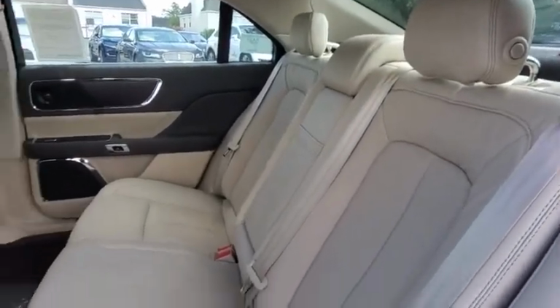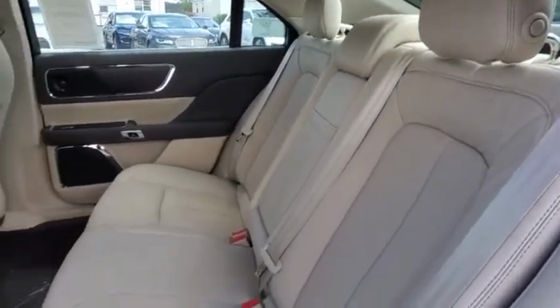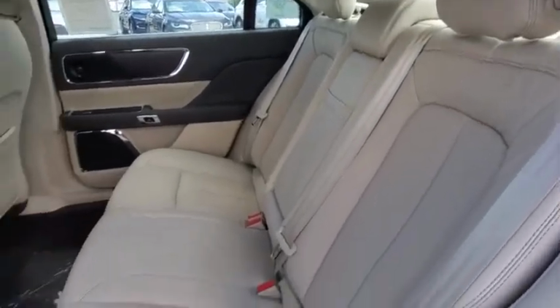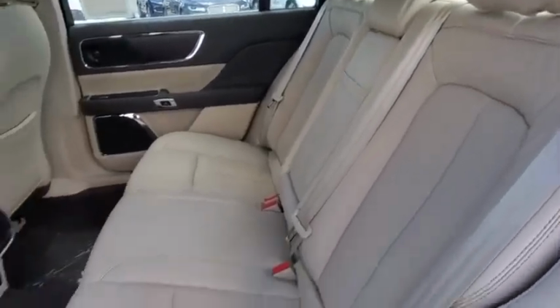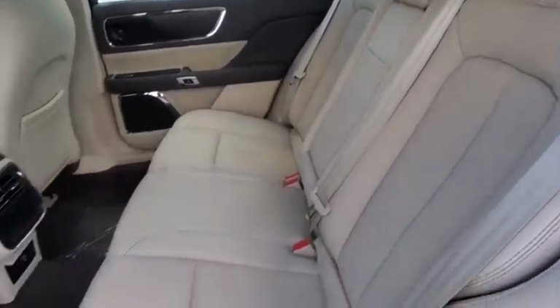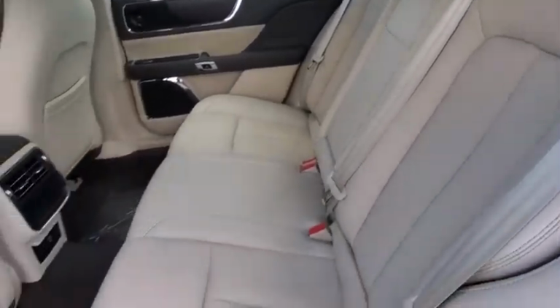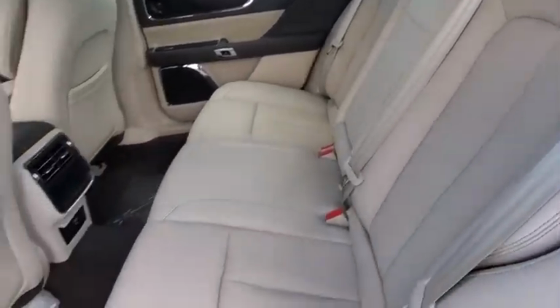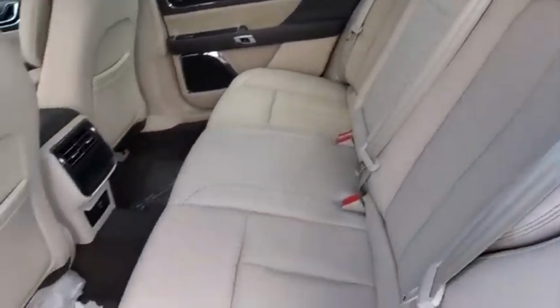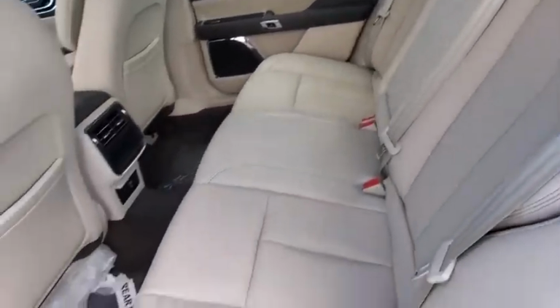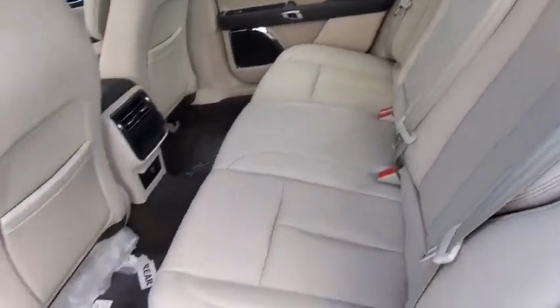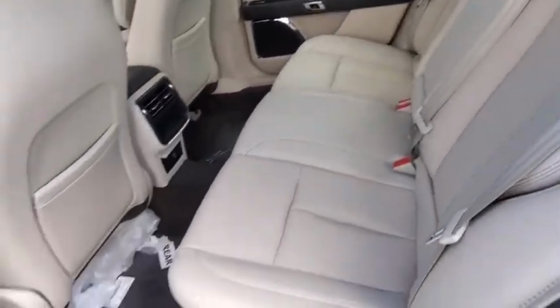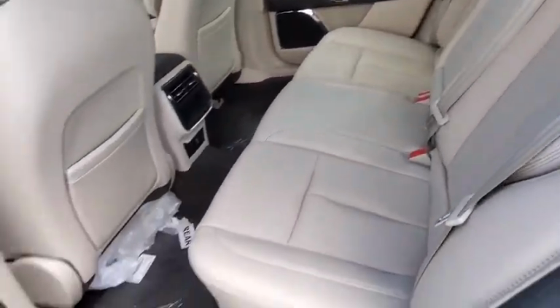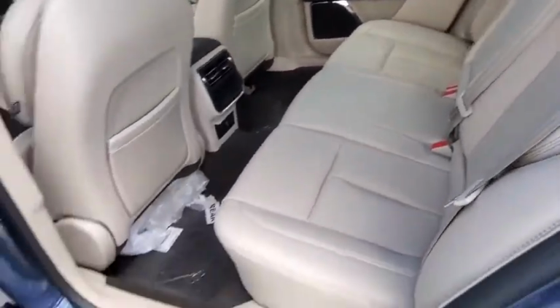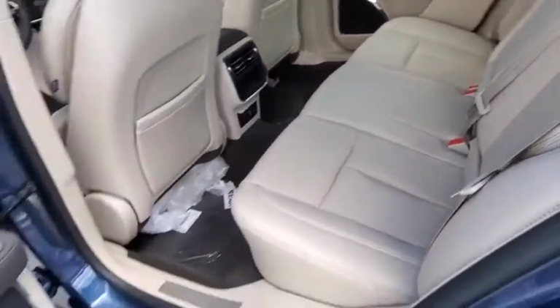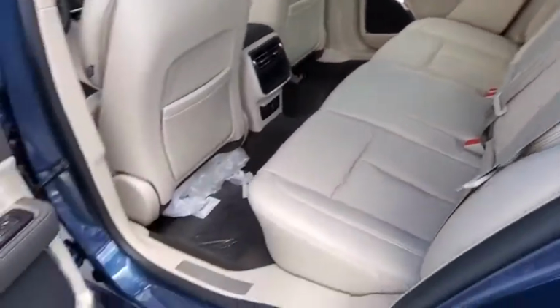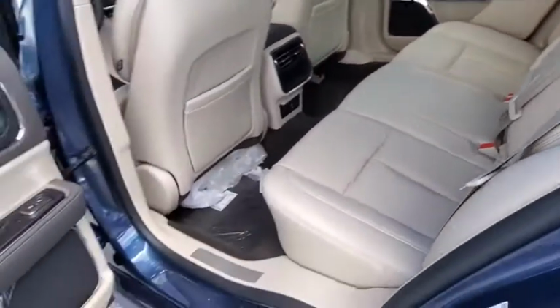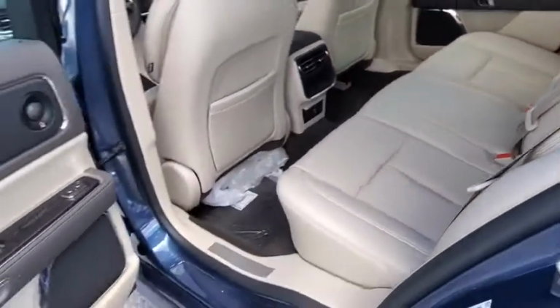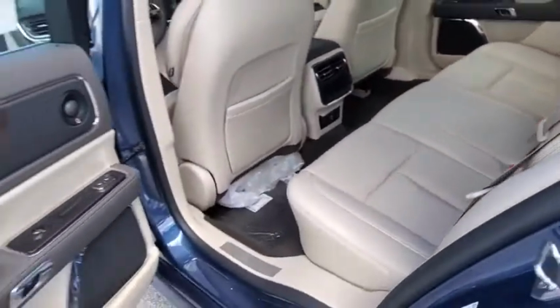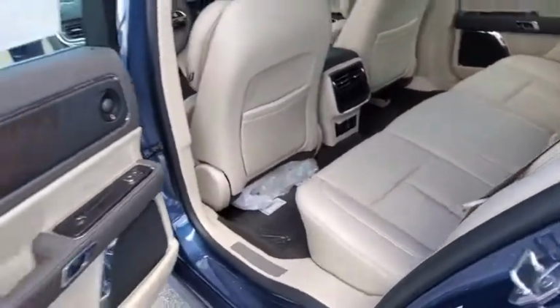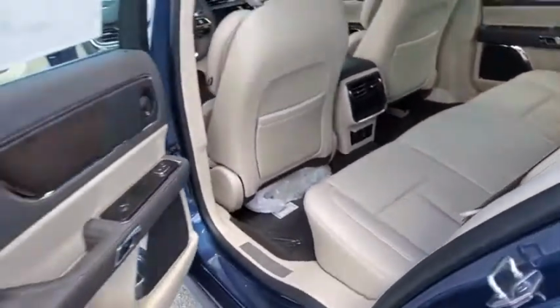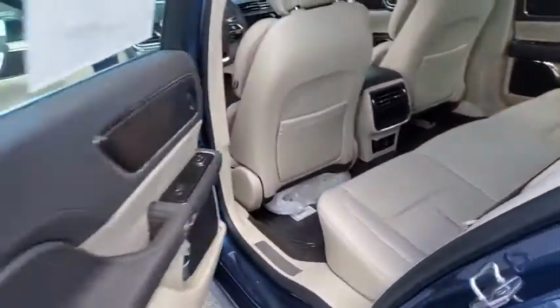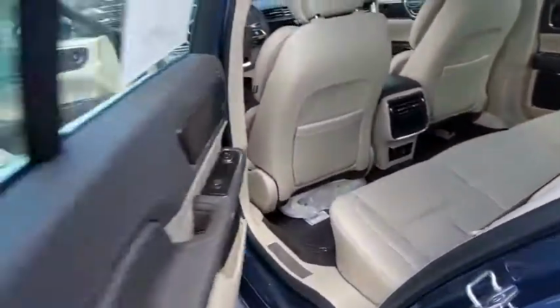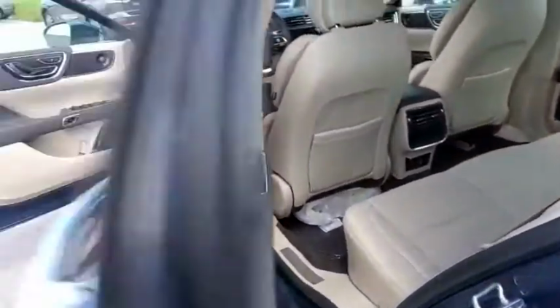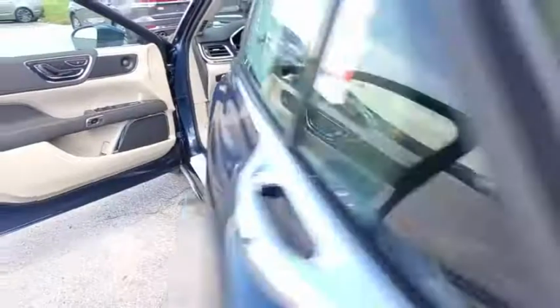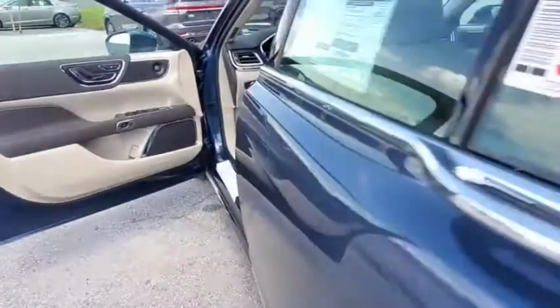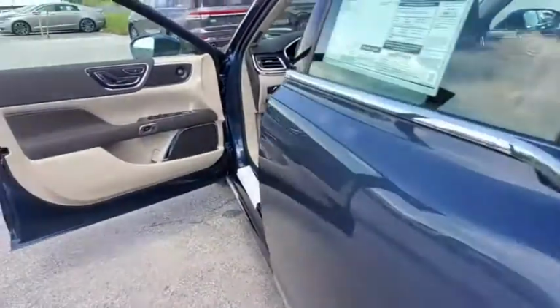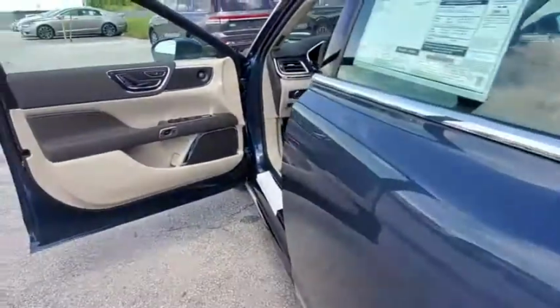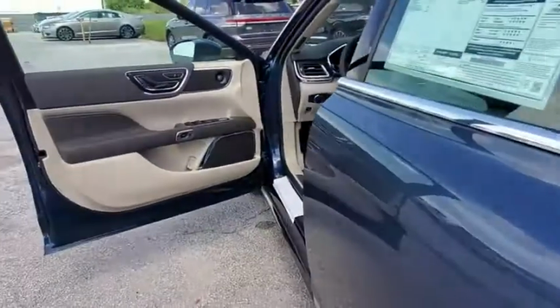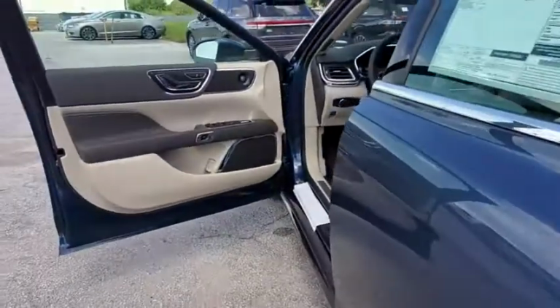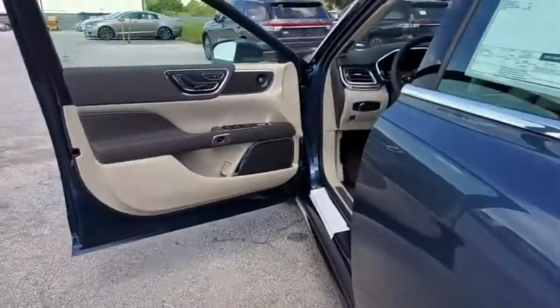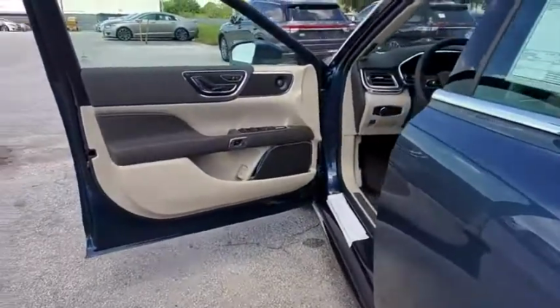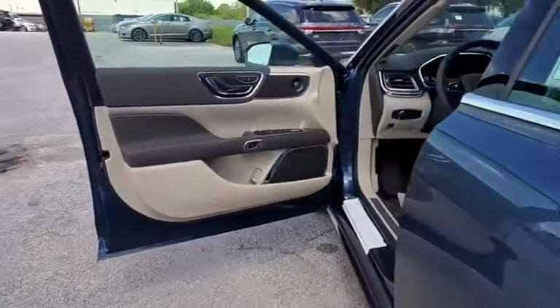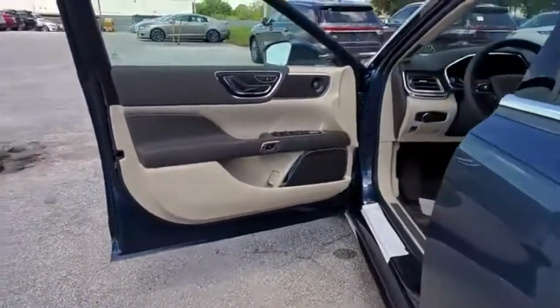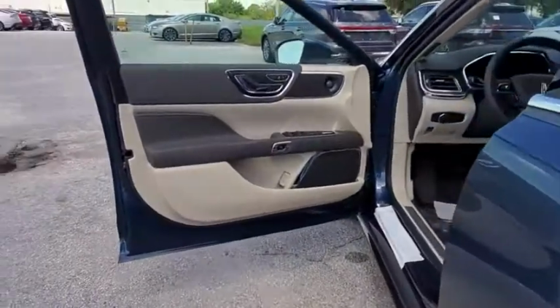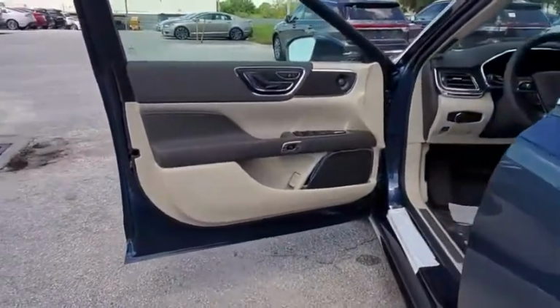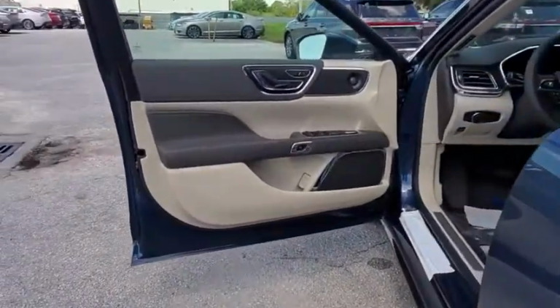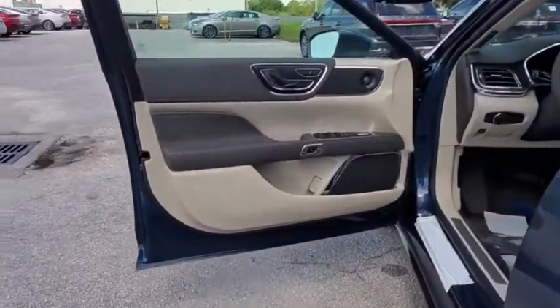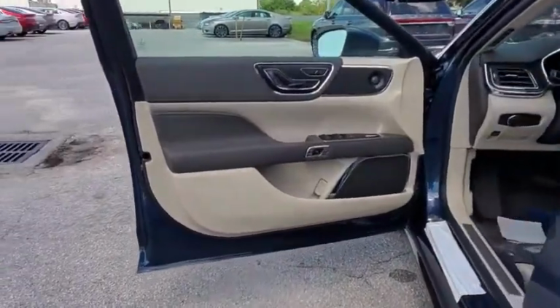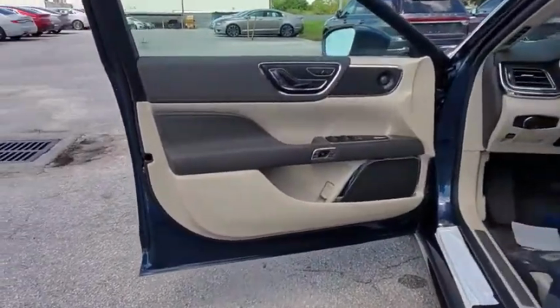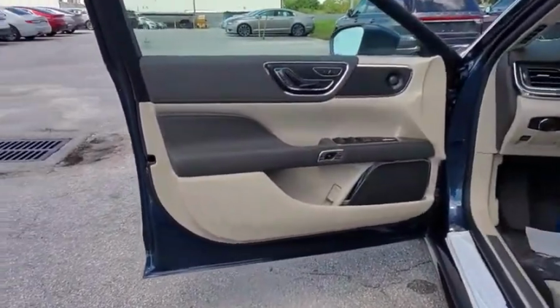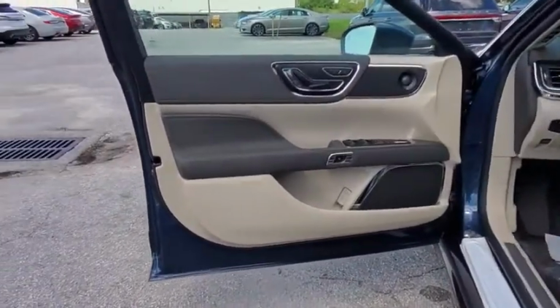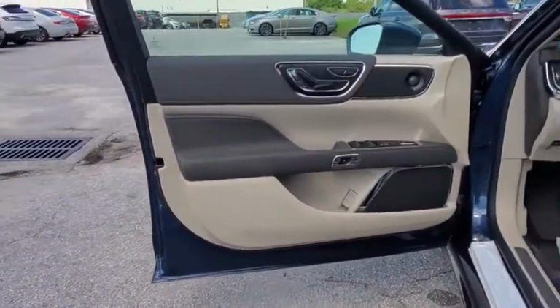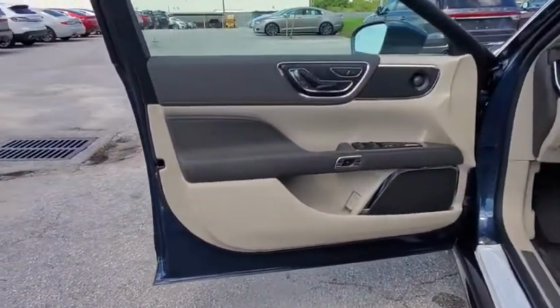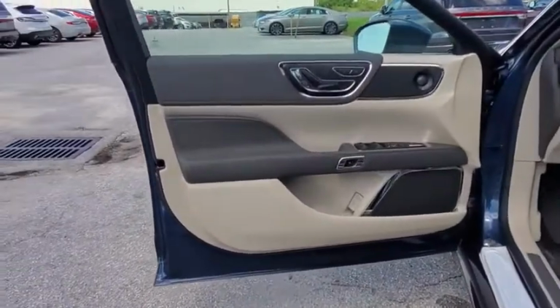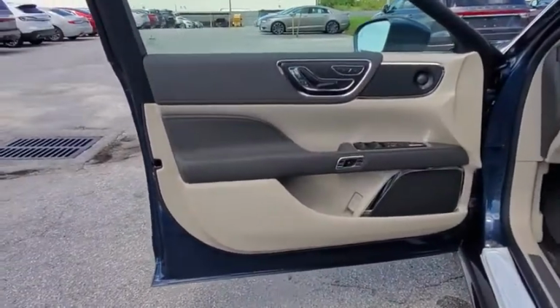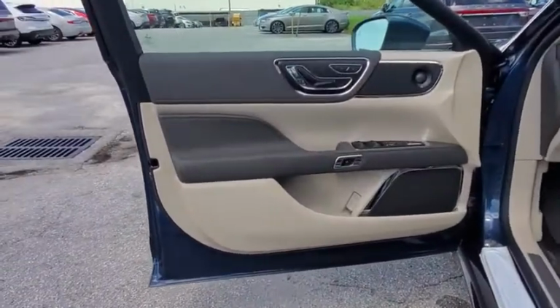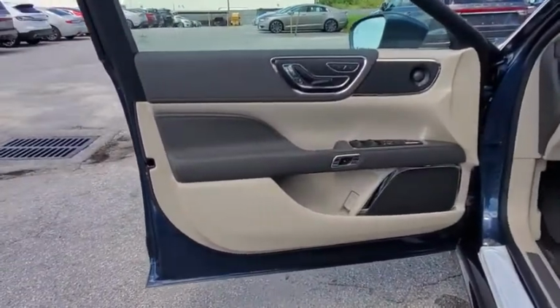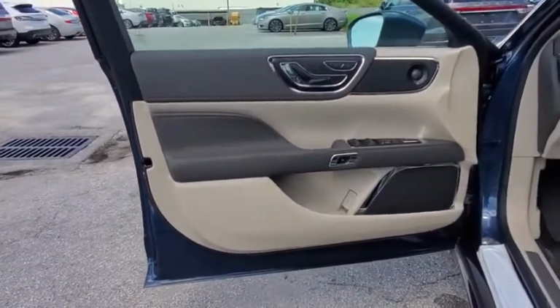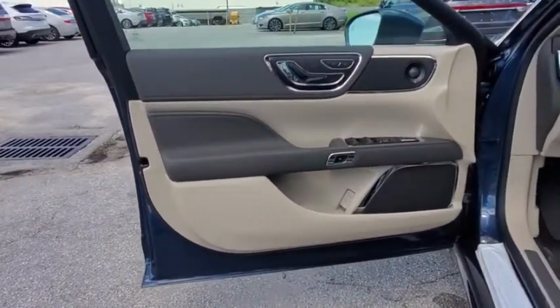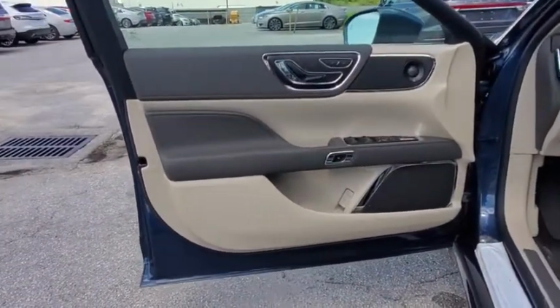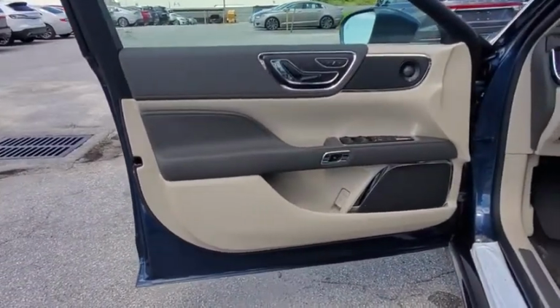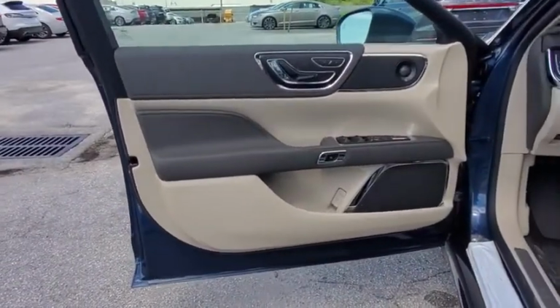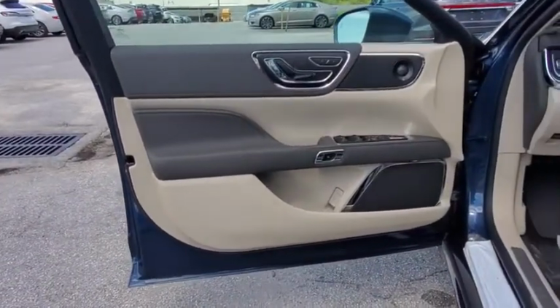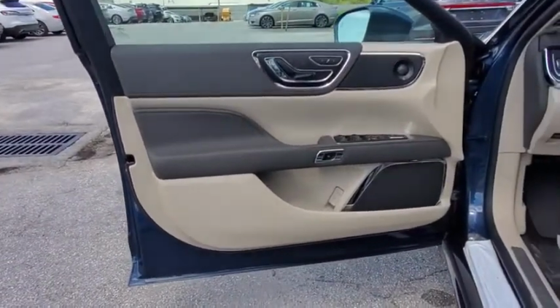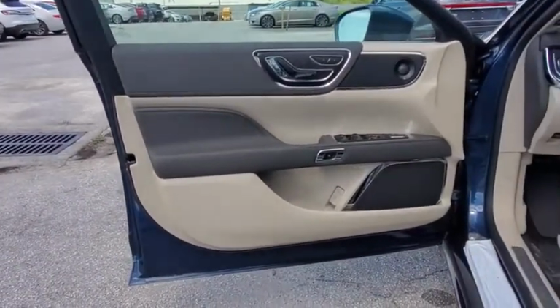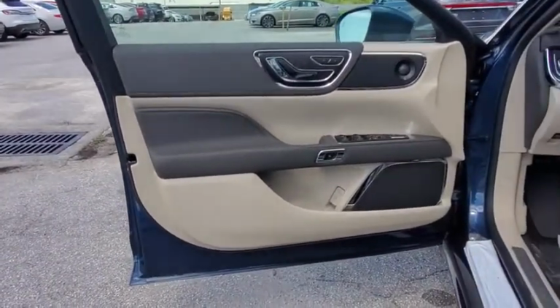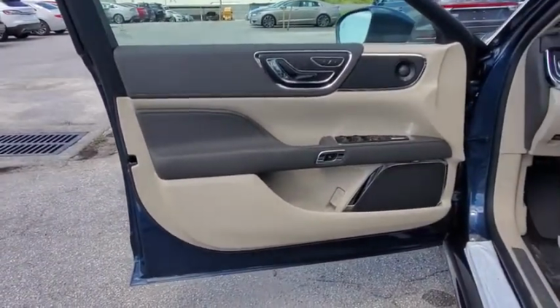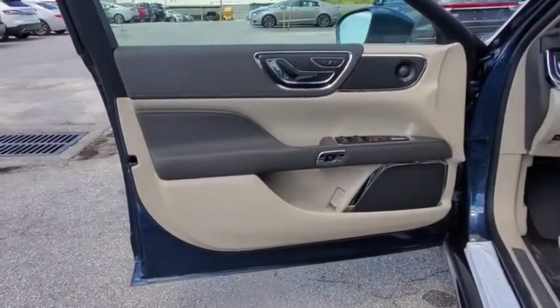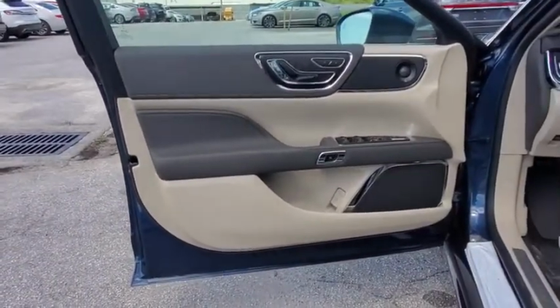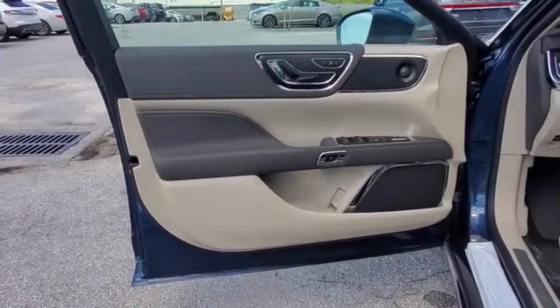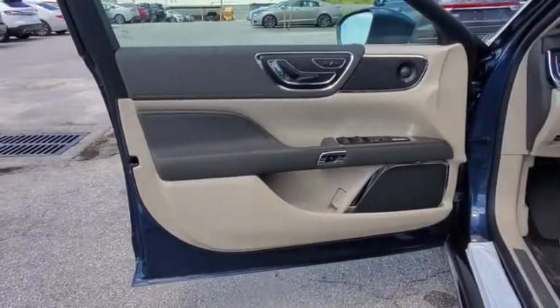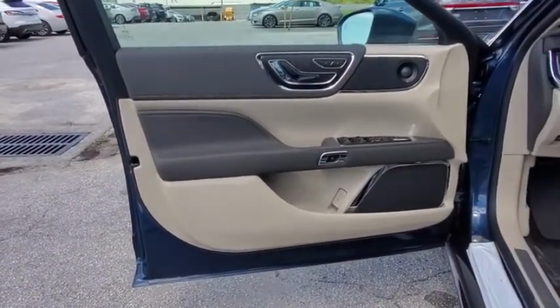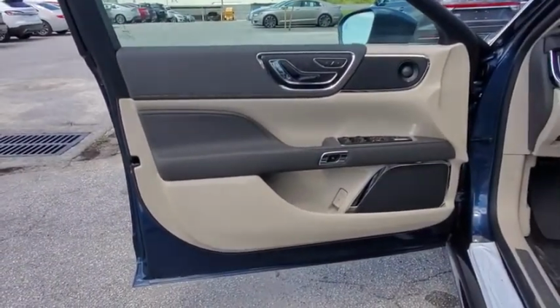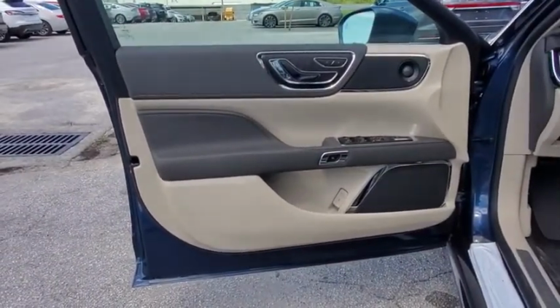Keyless start, floor mats, auto-dimming rear-view mirror, aluminum wheels, four-wheel disc brakes, cruise control.